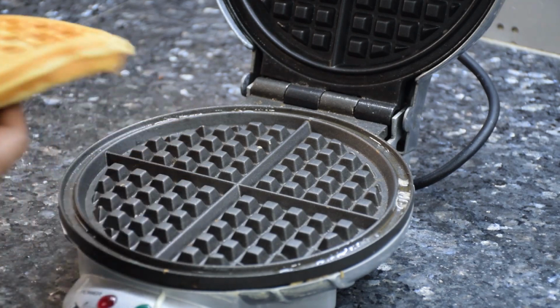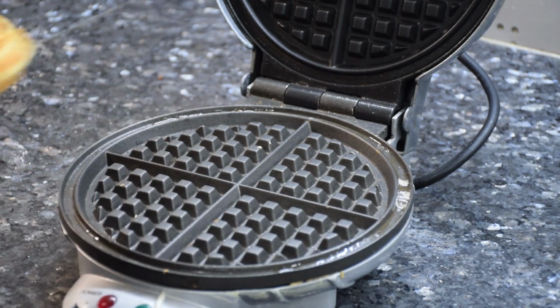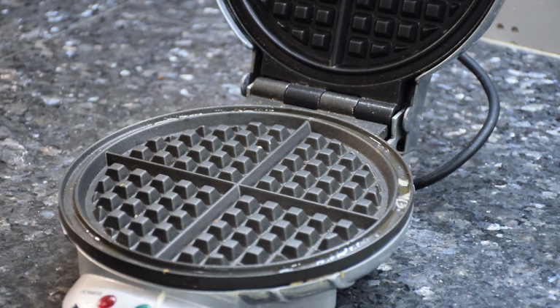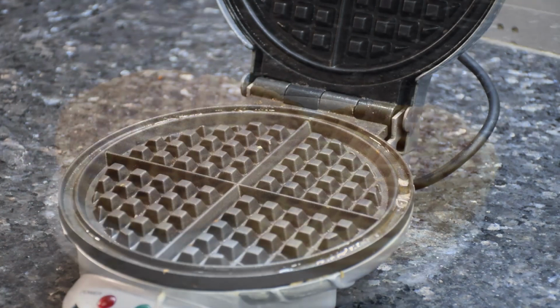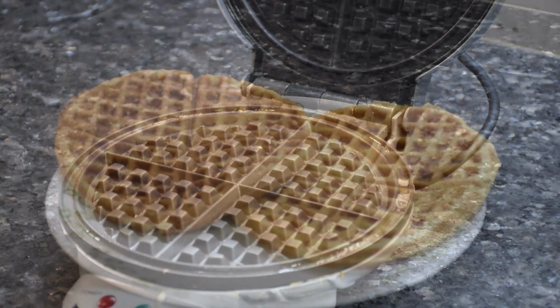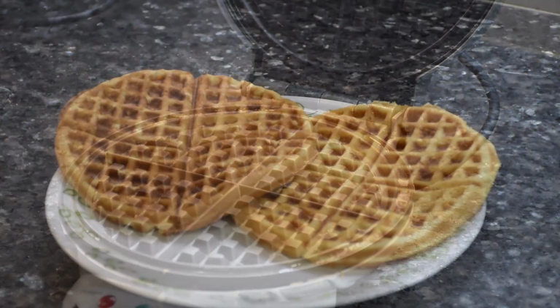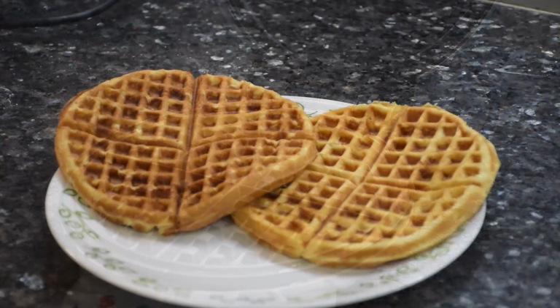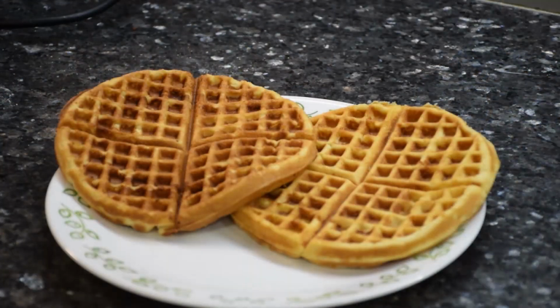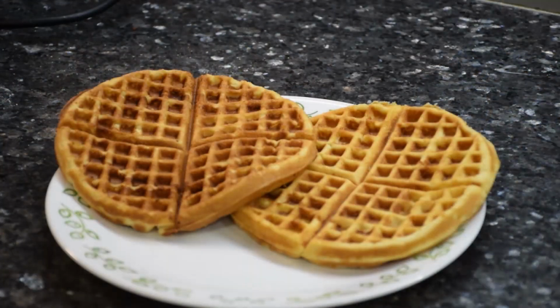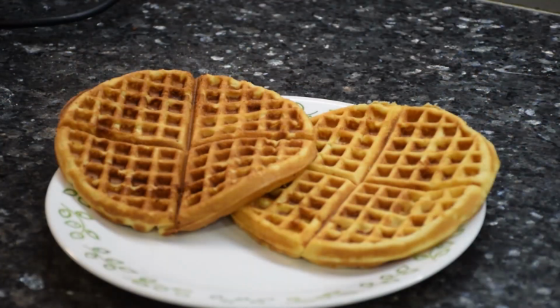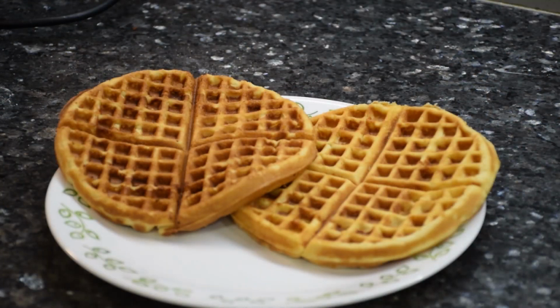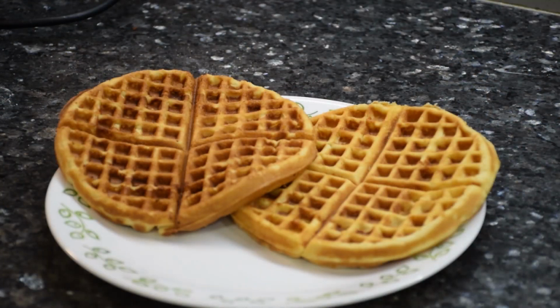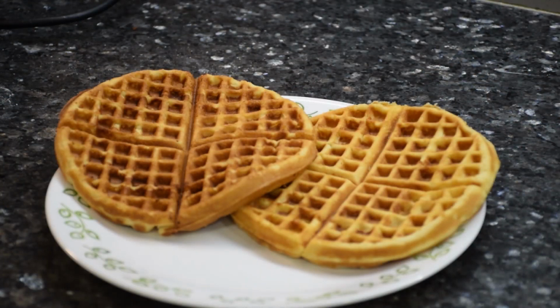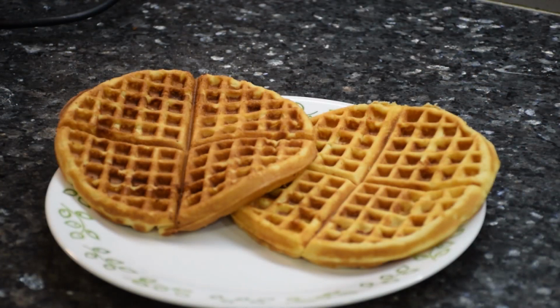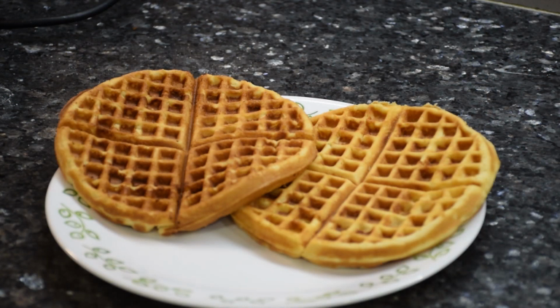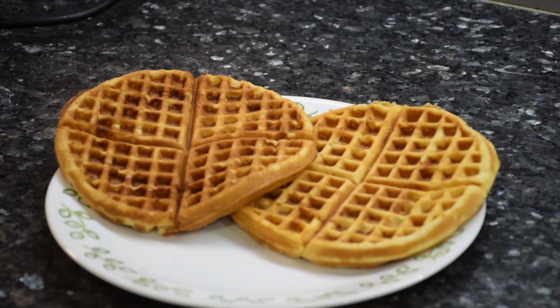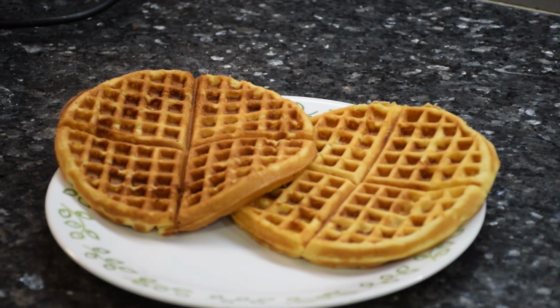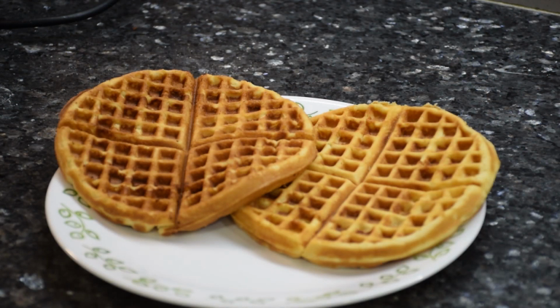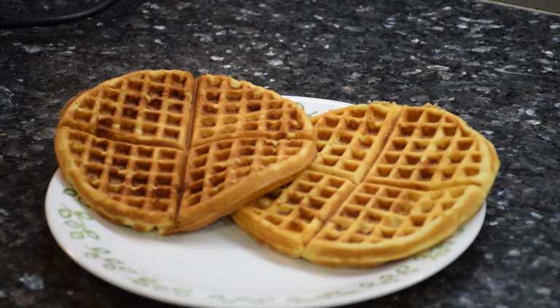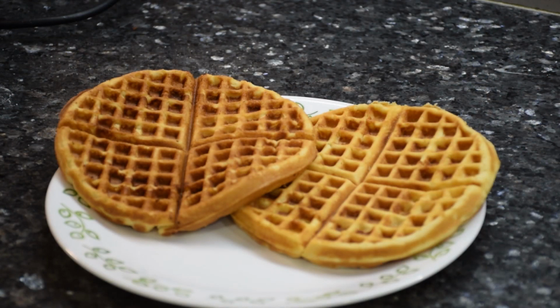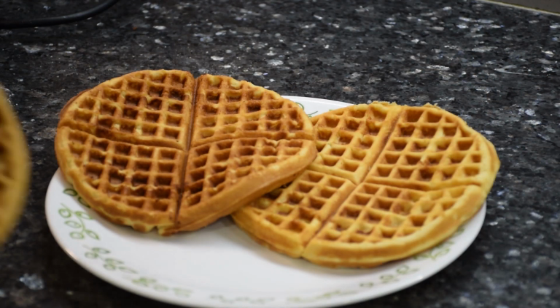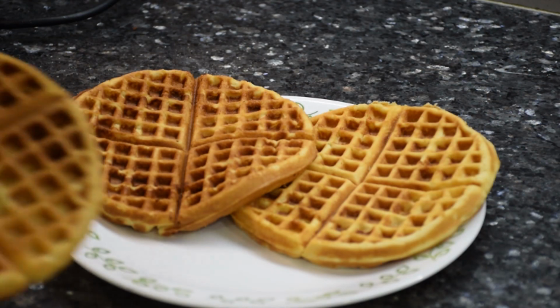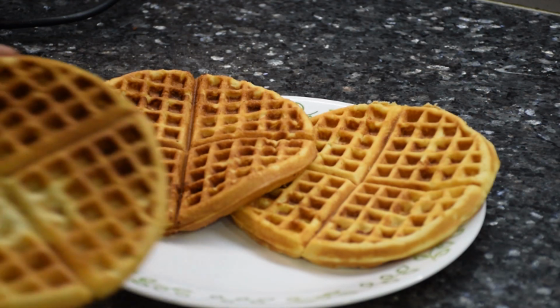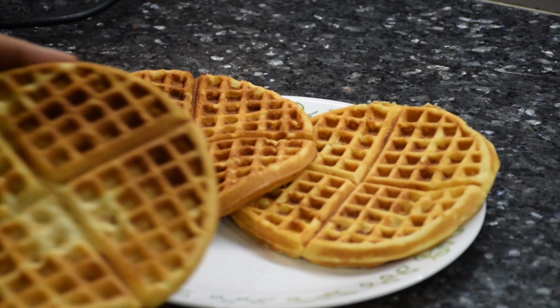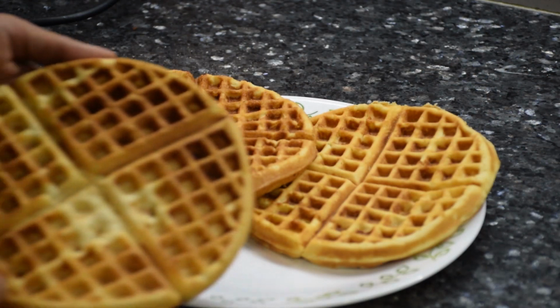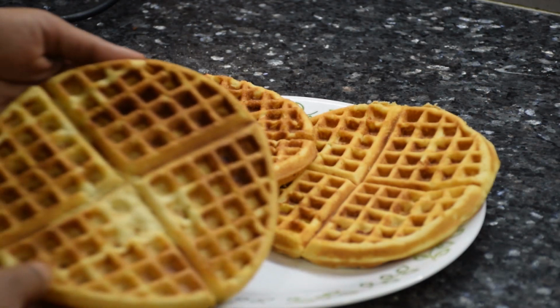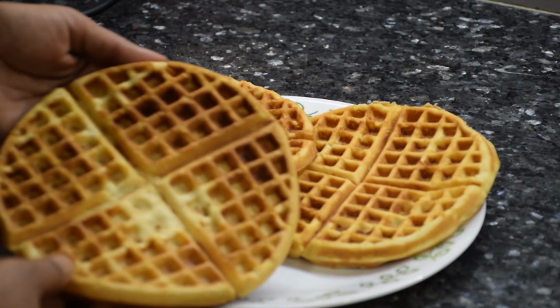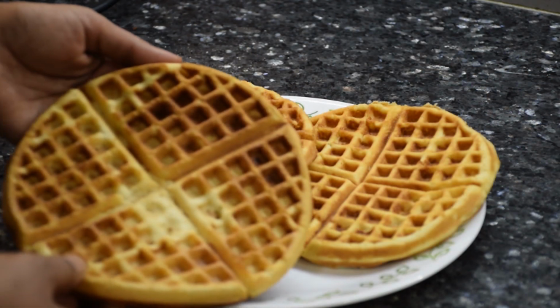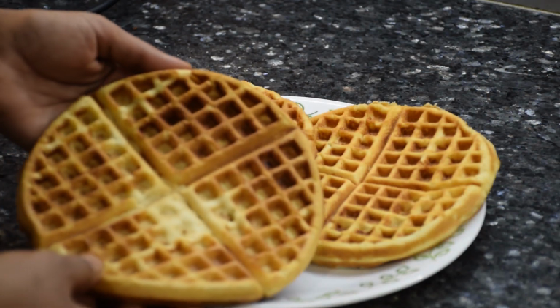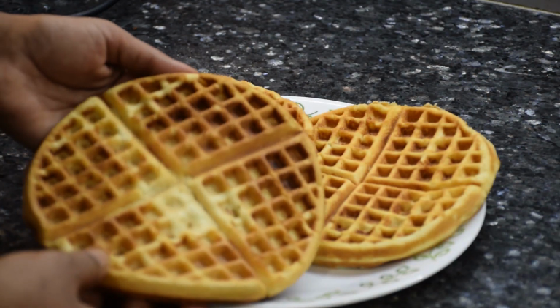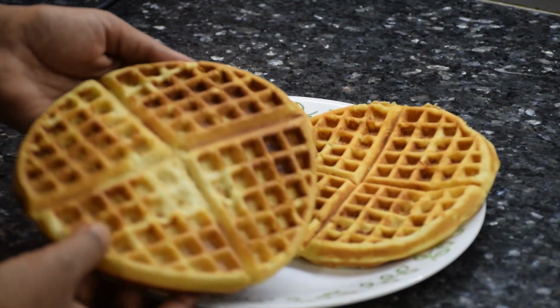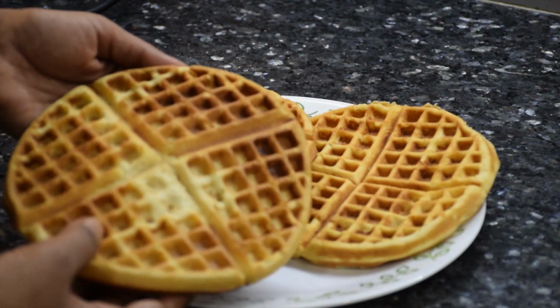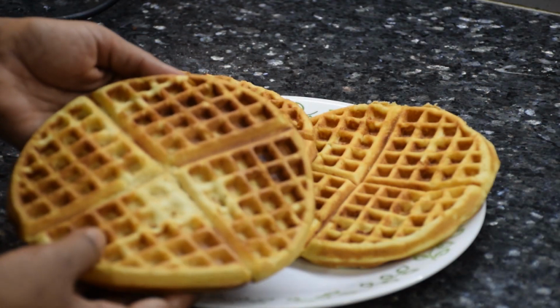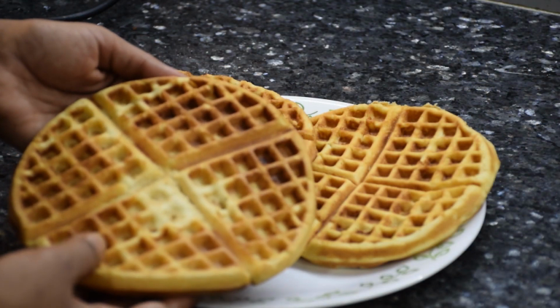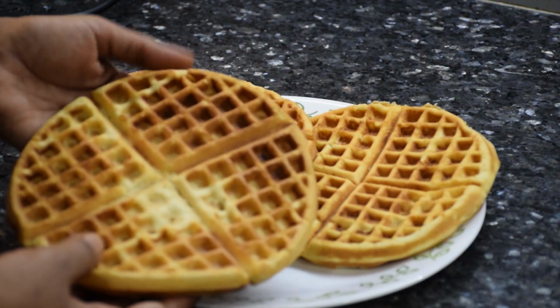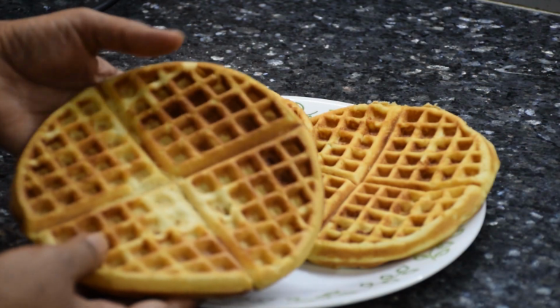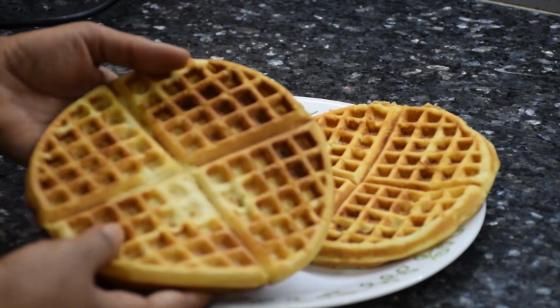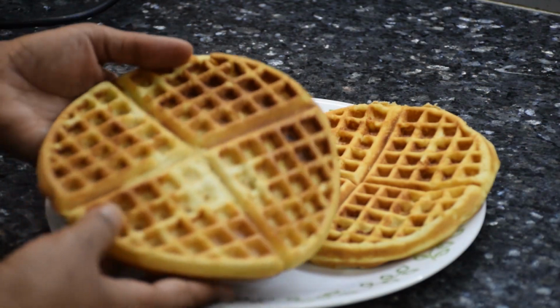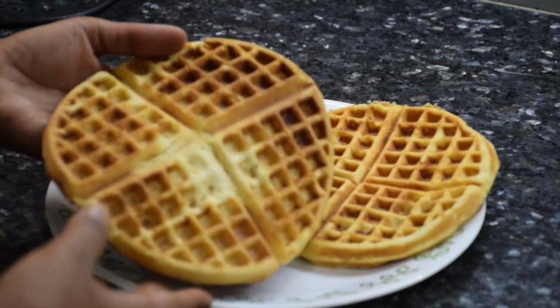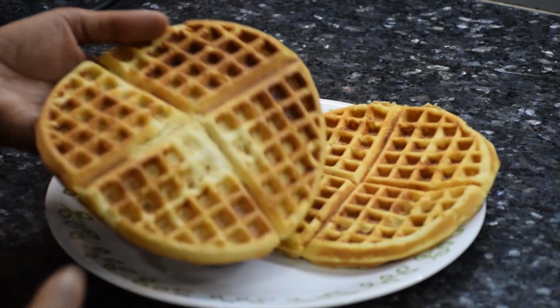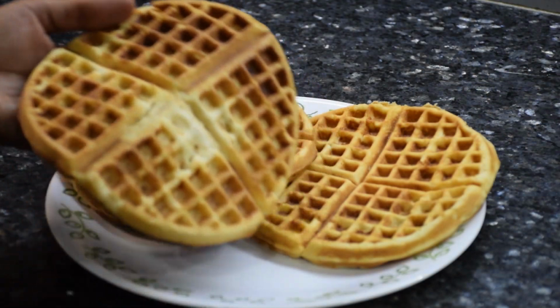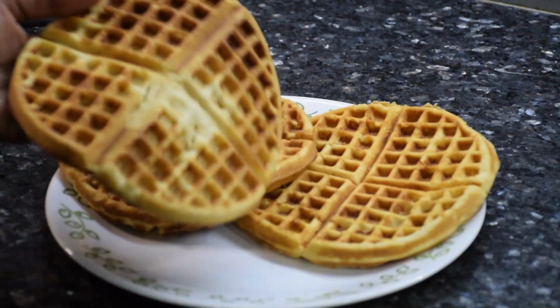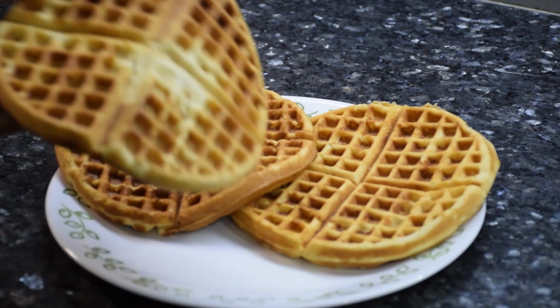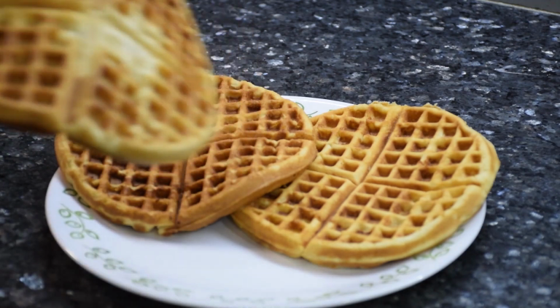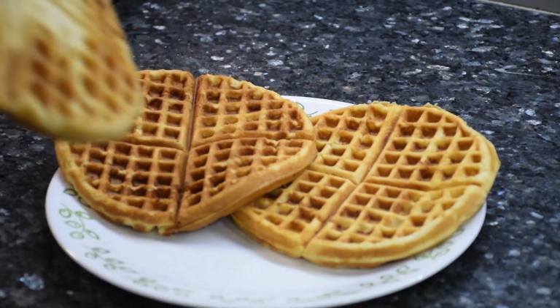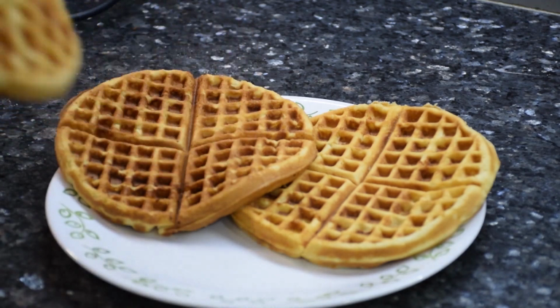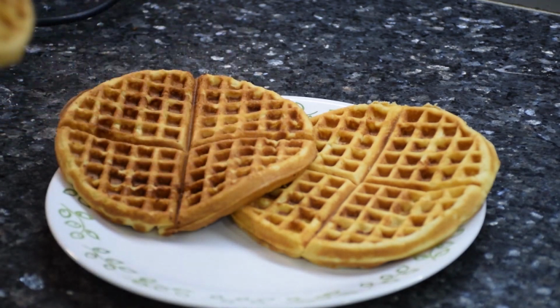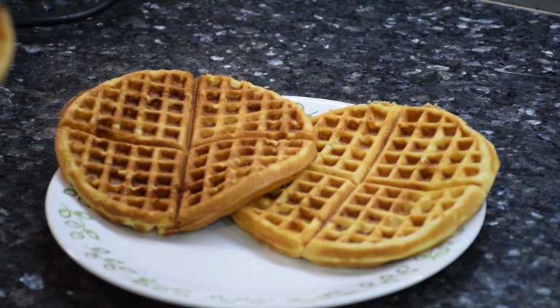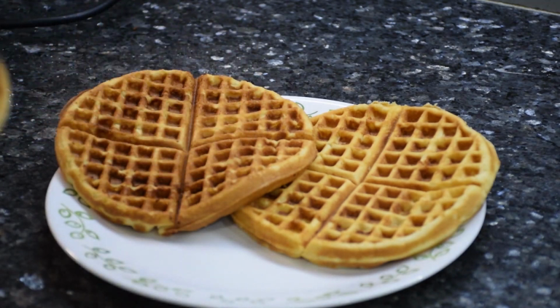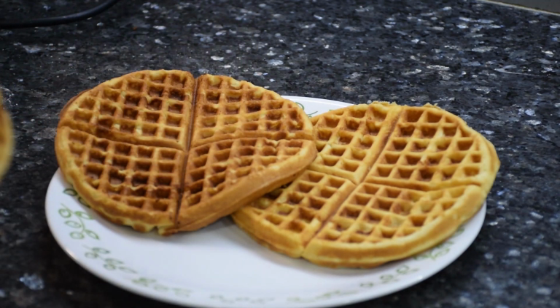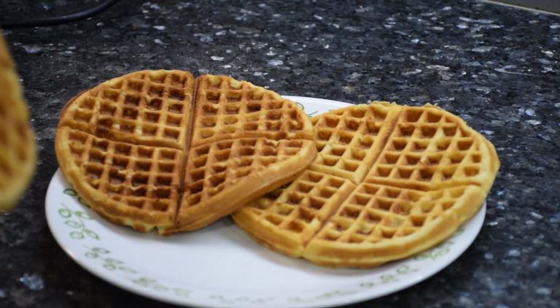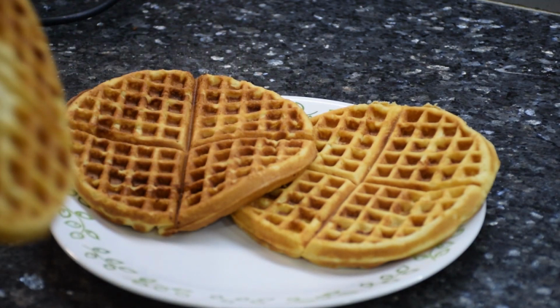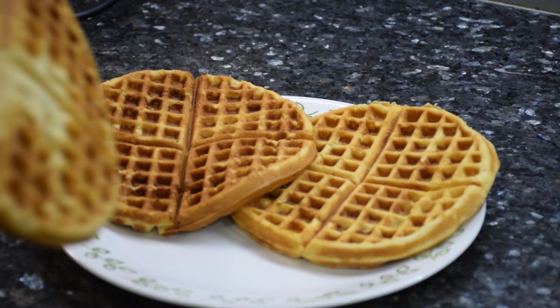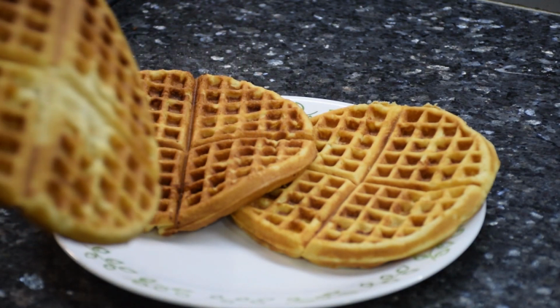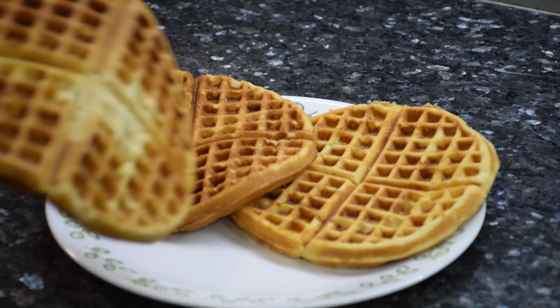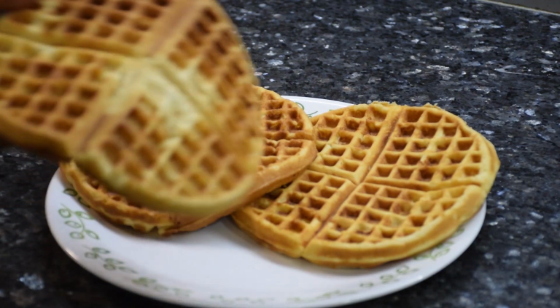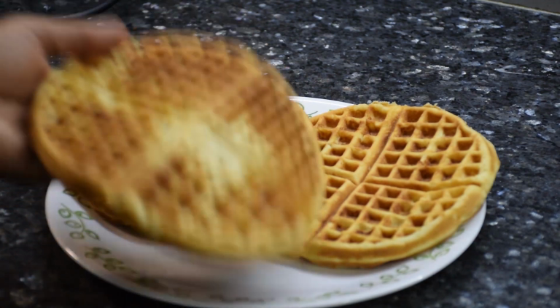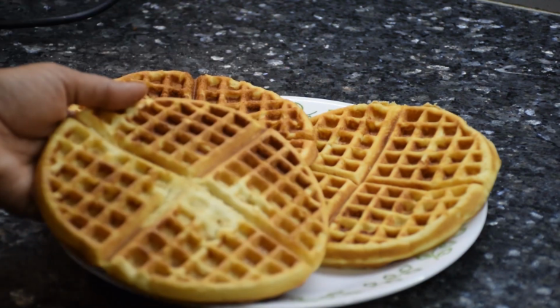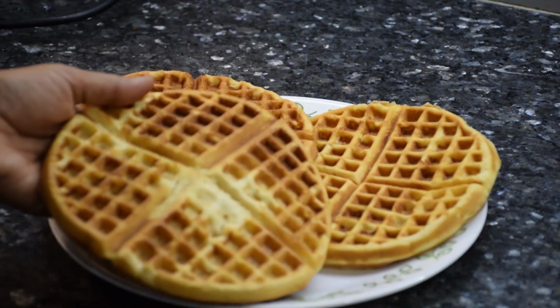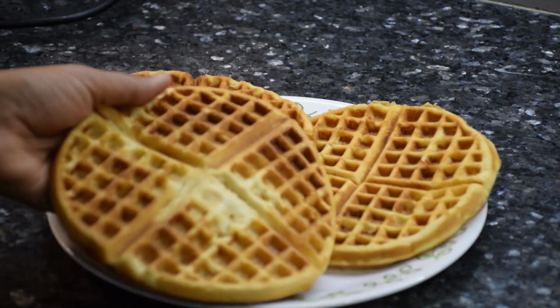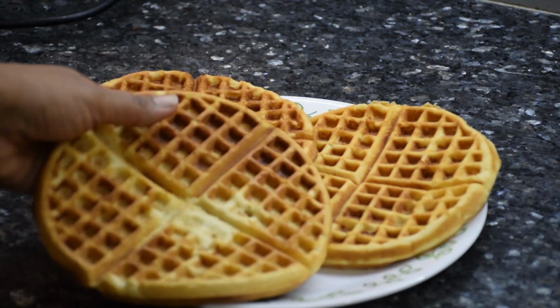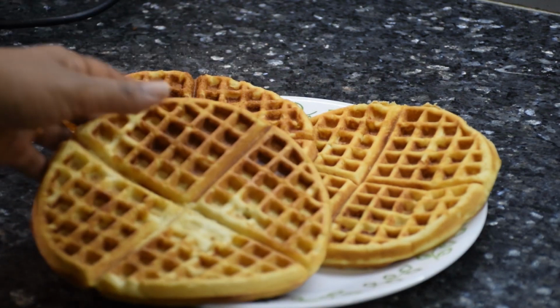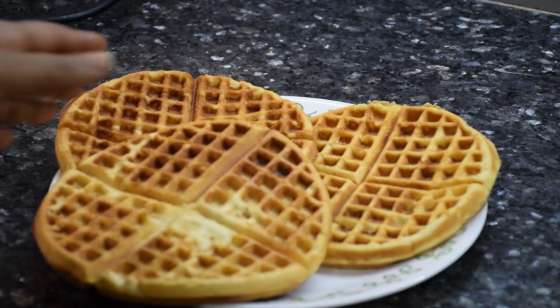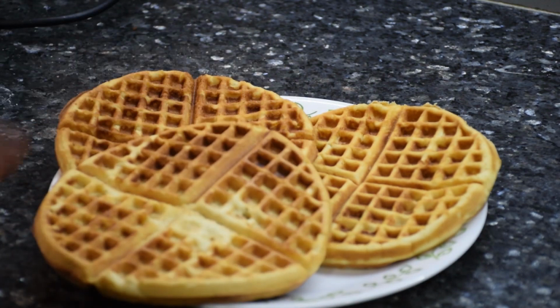If you want crispier waffles, increase the amount of cornflour and reduce an equal amount of maida.